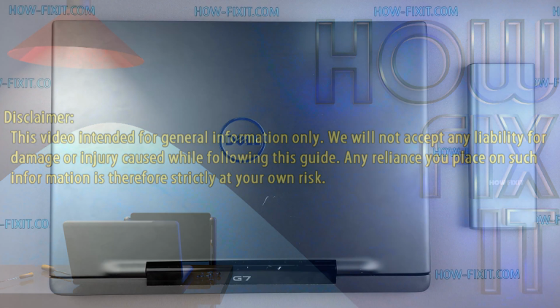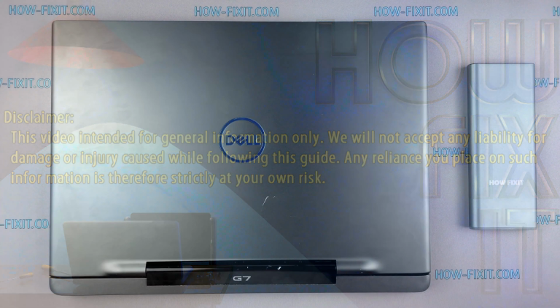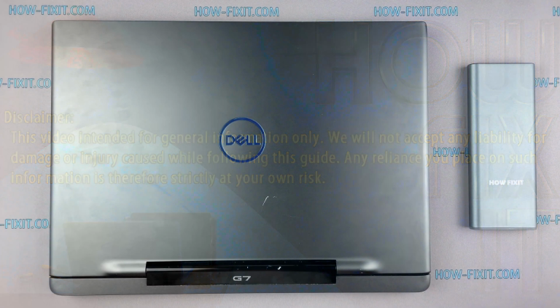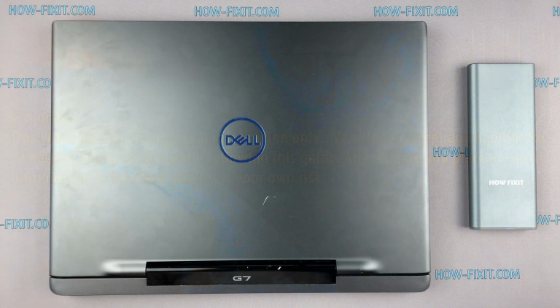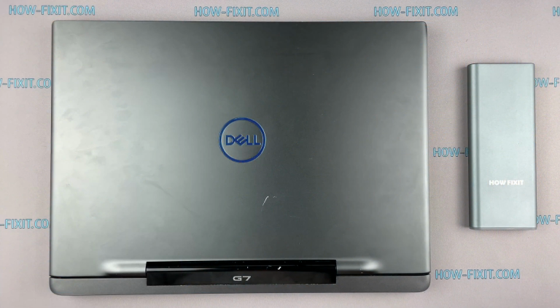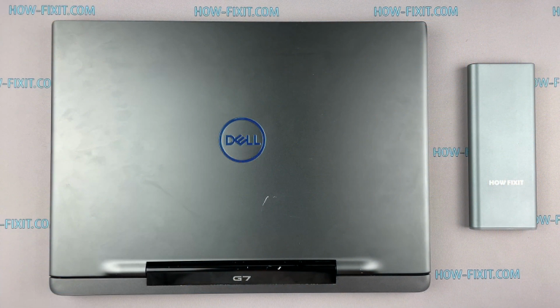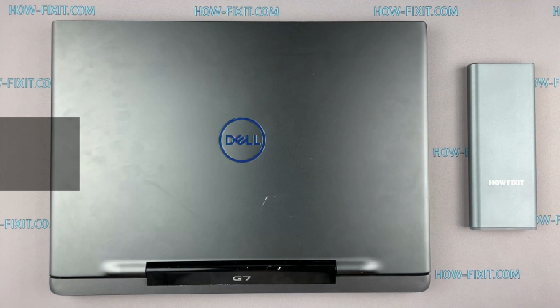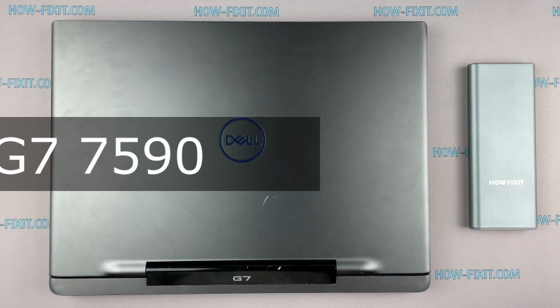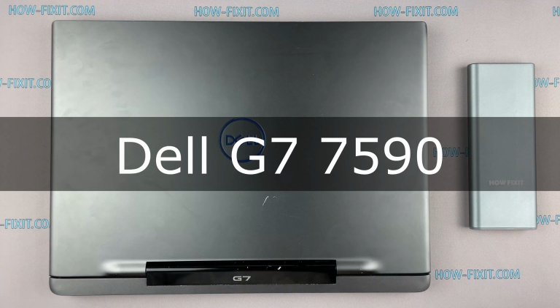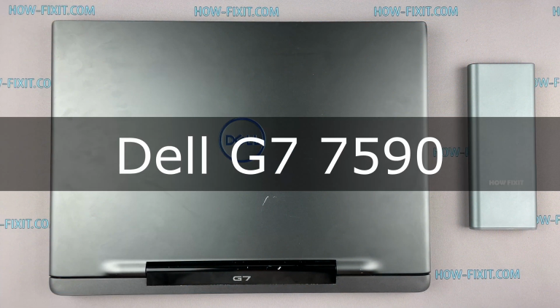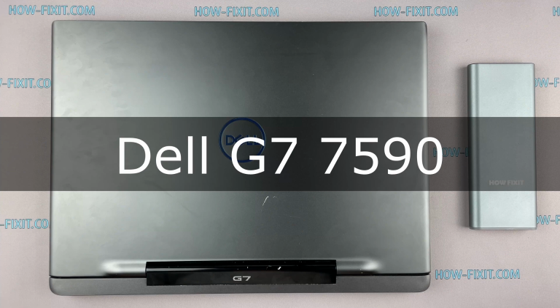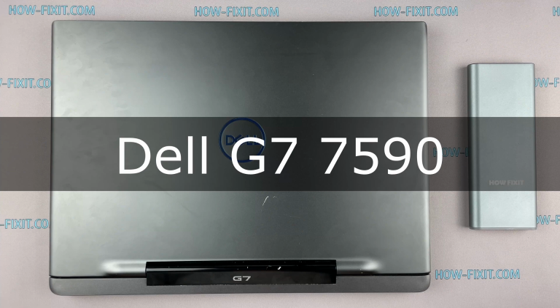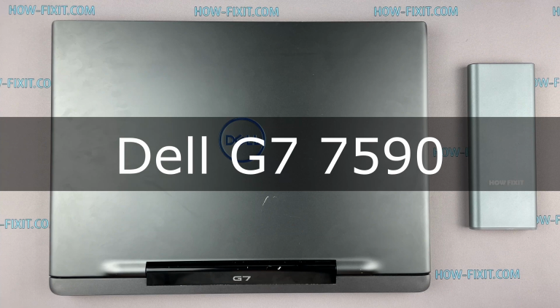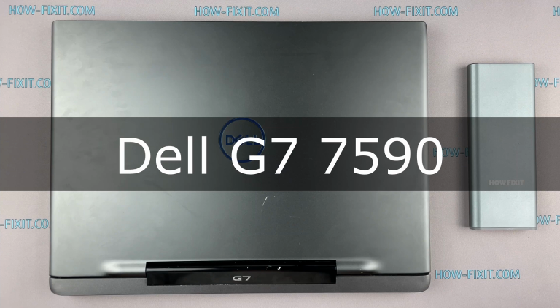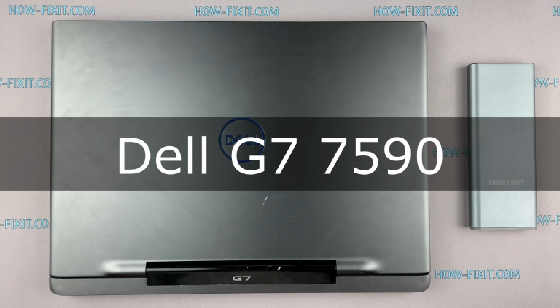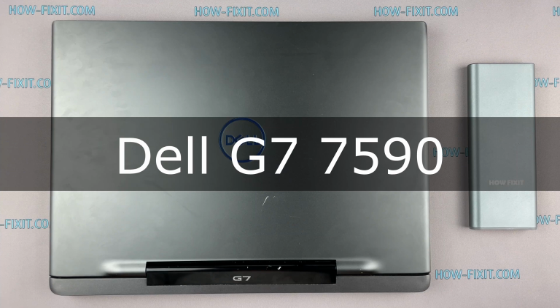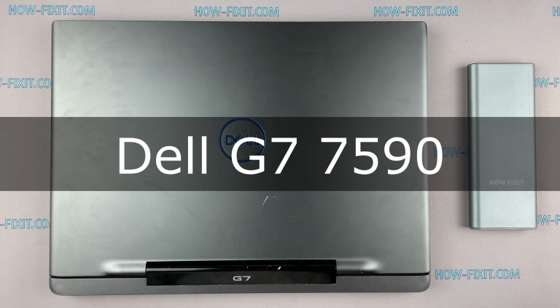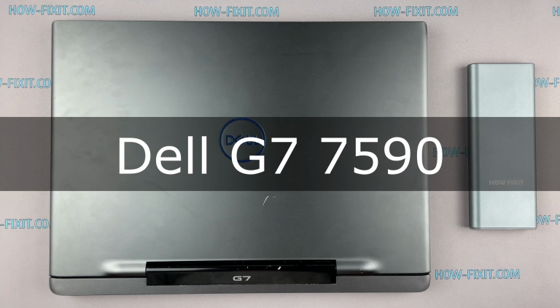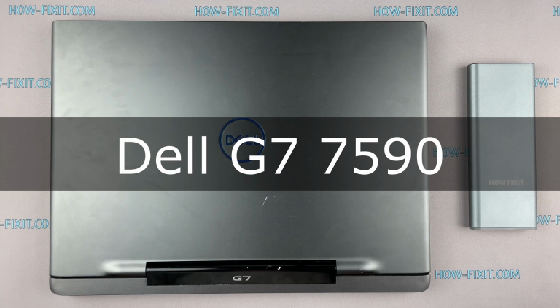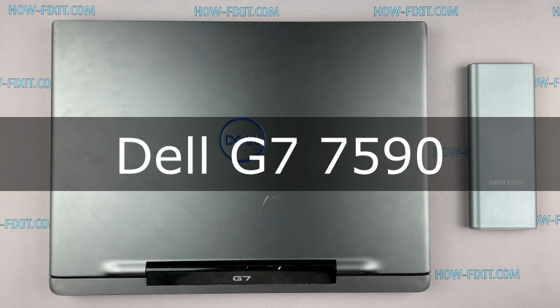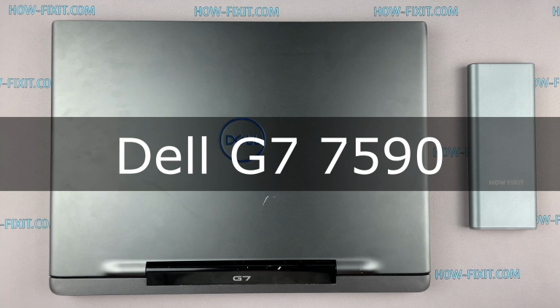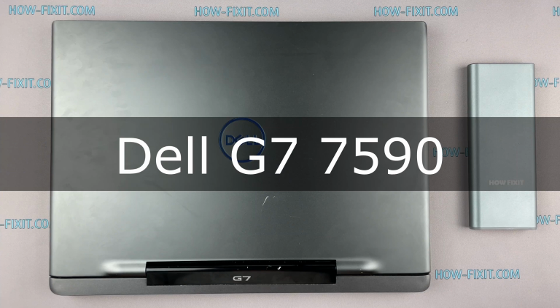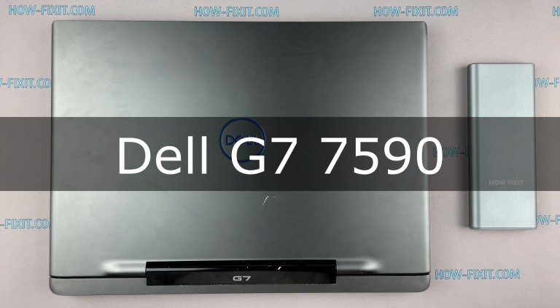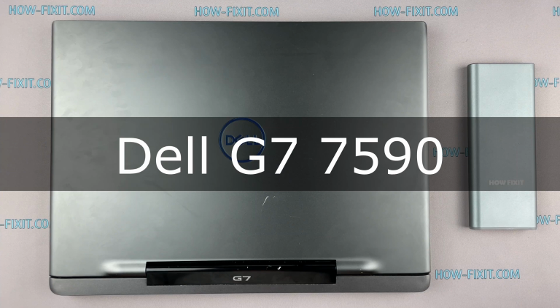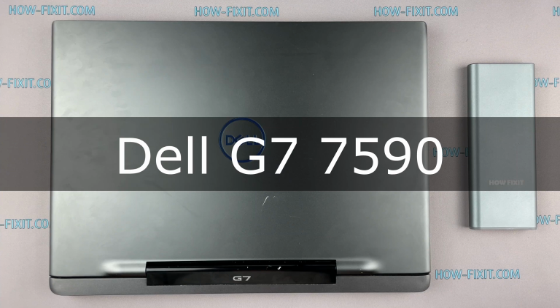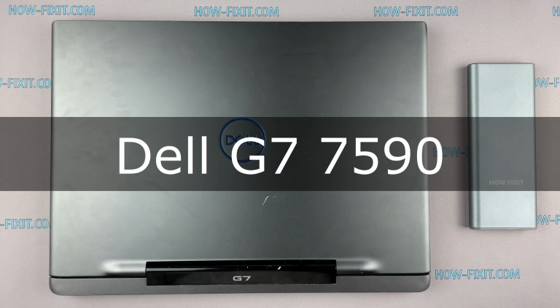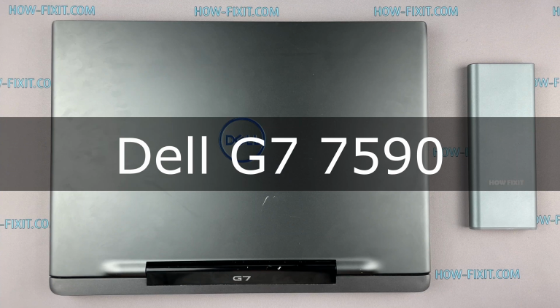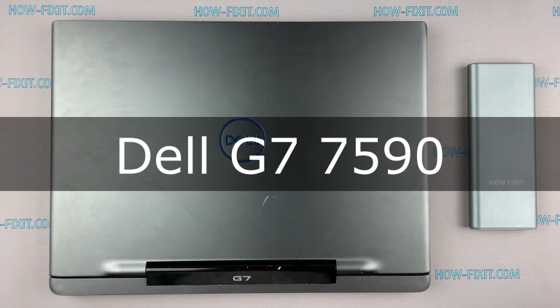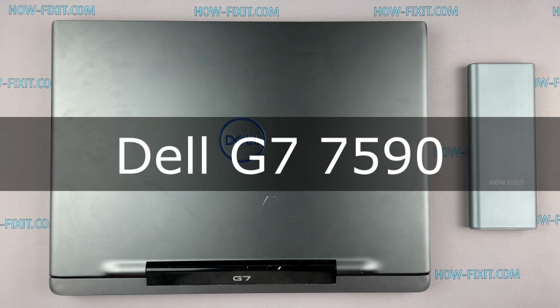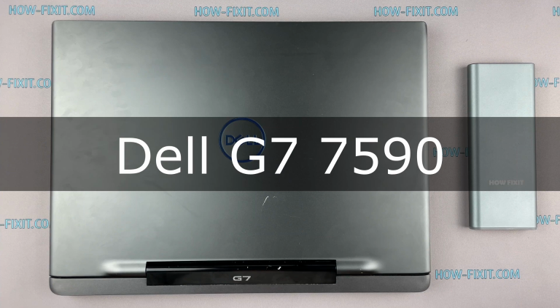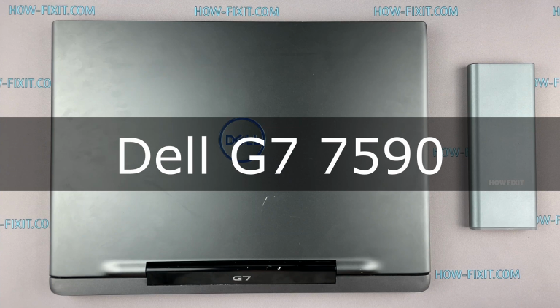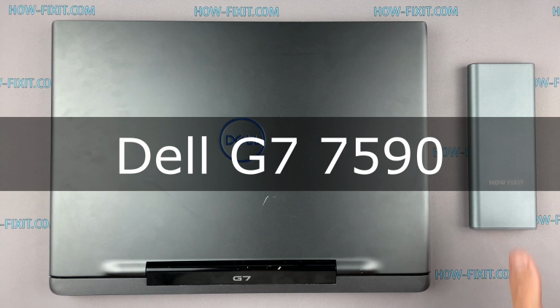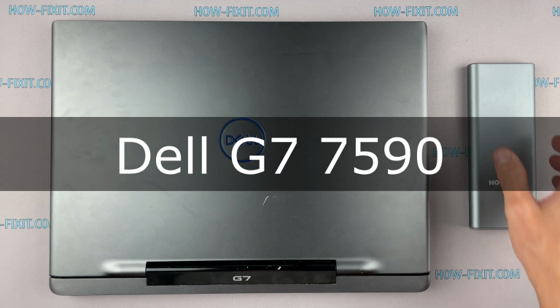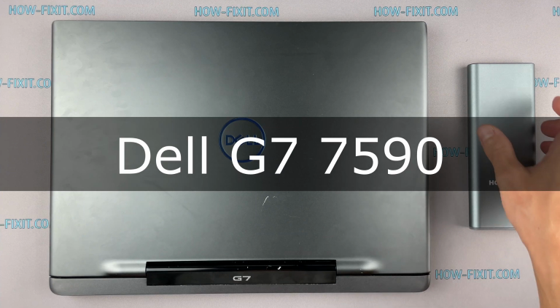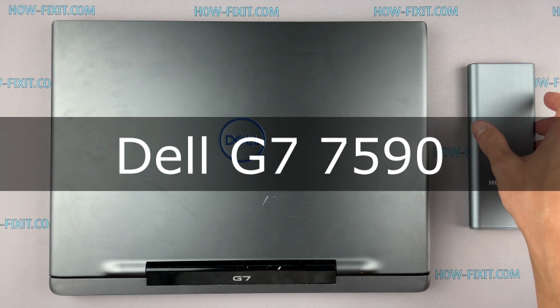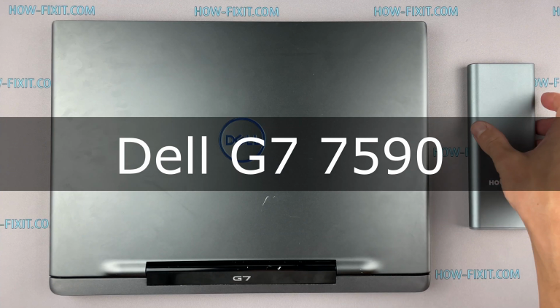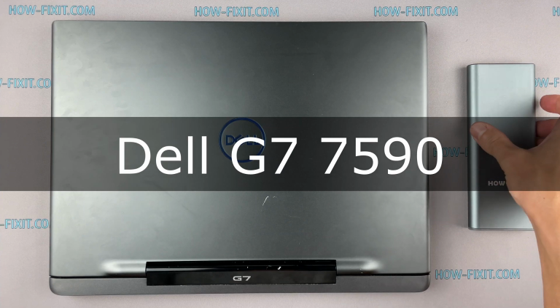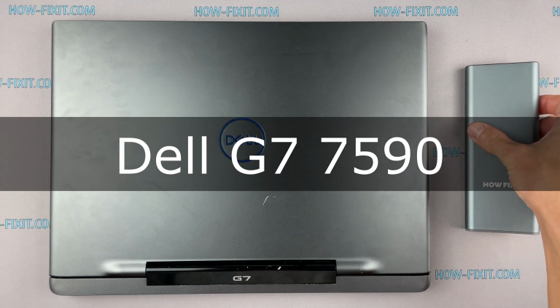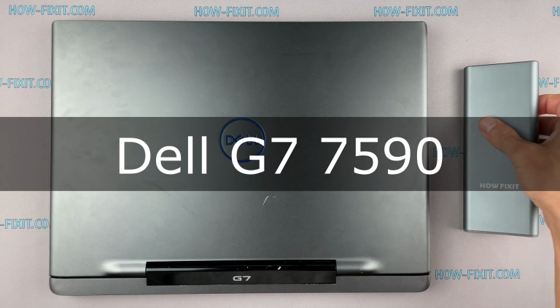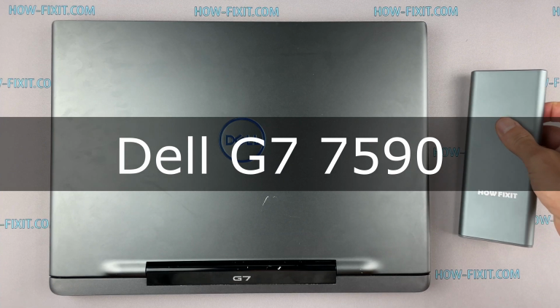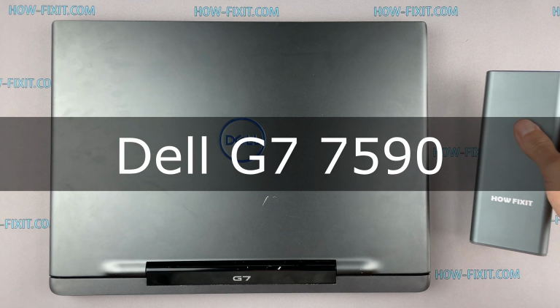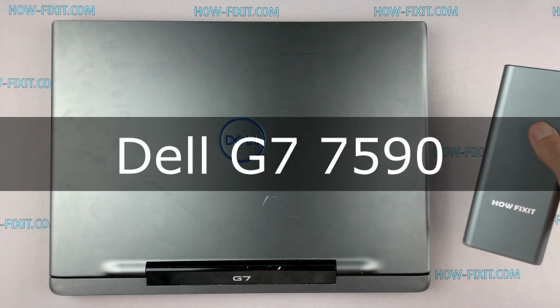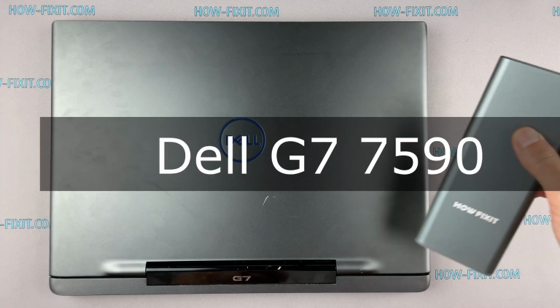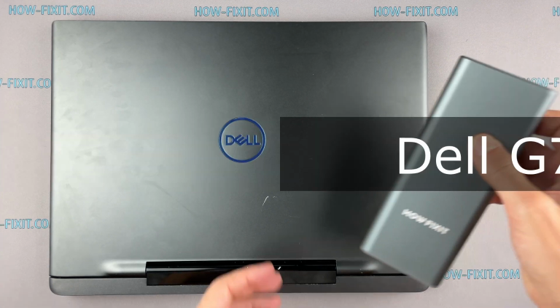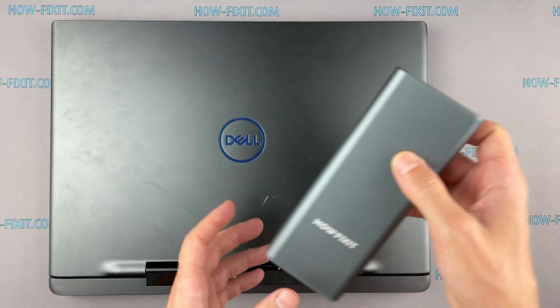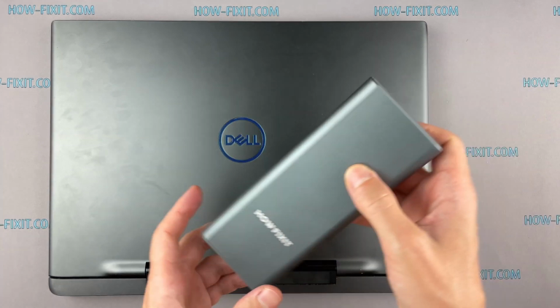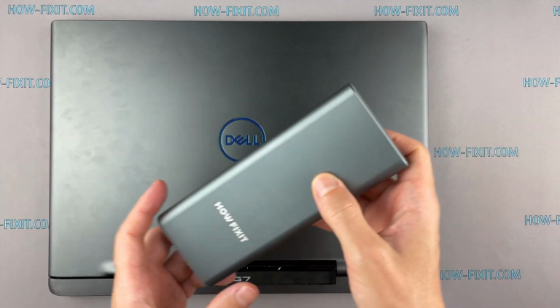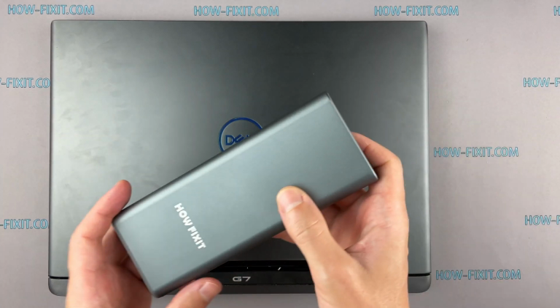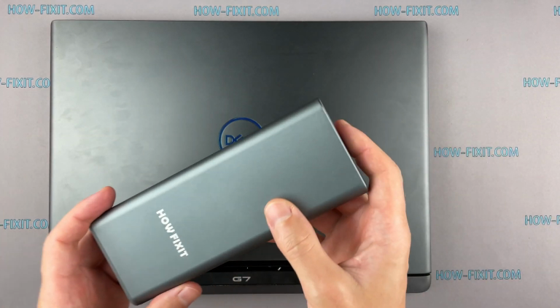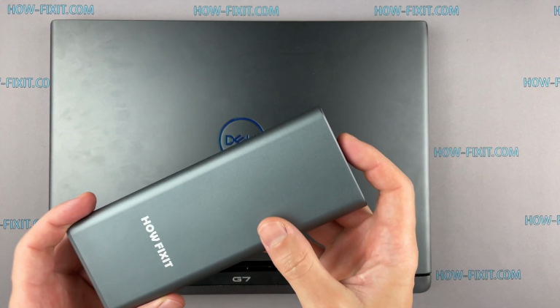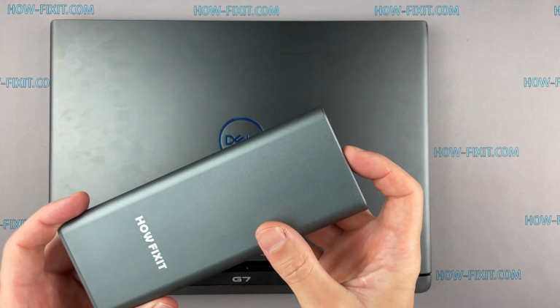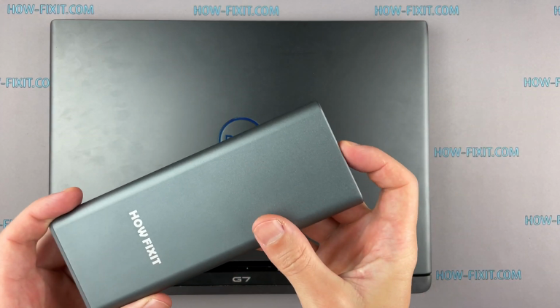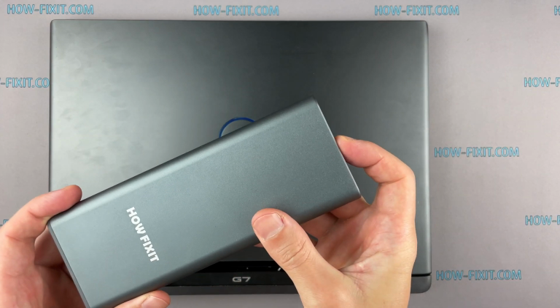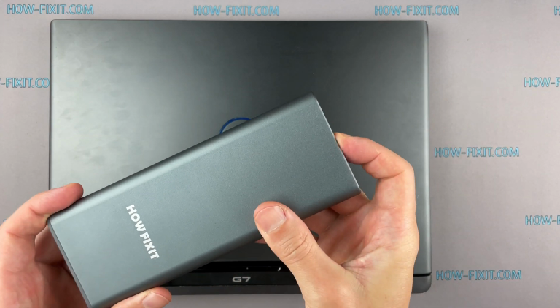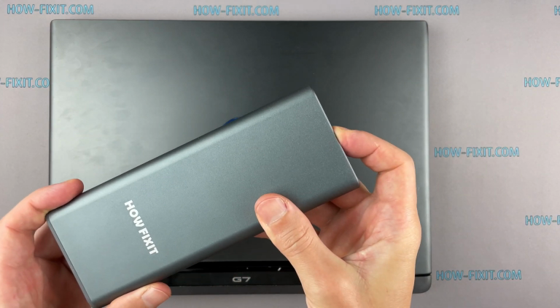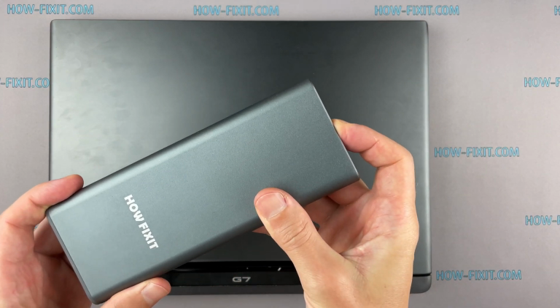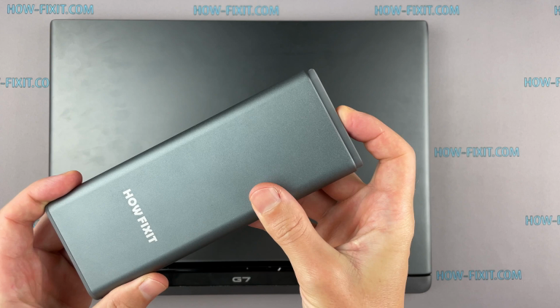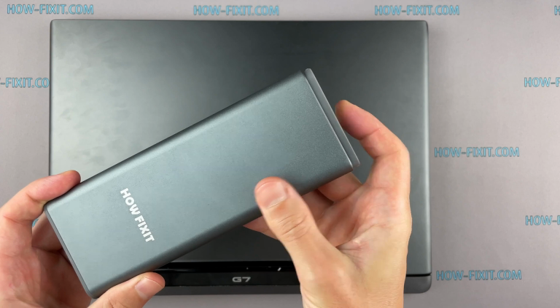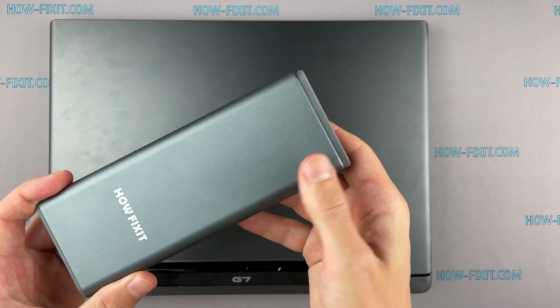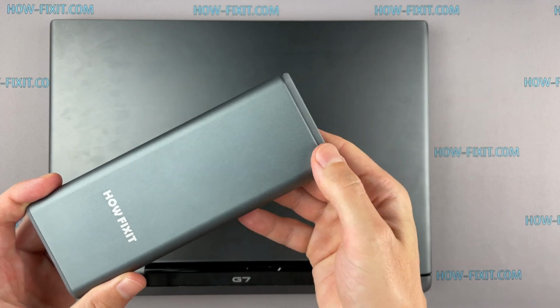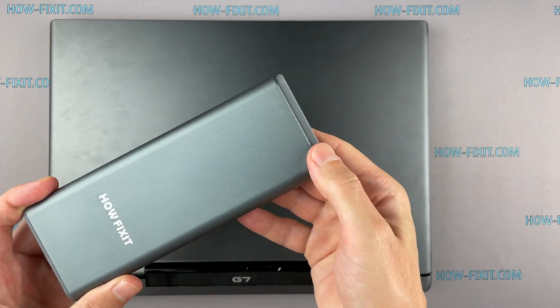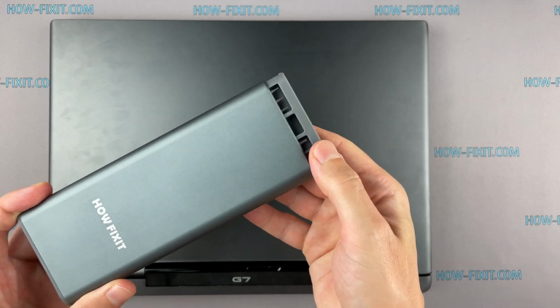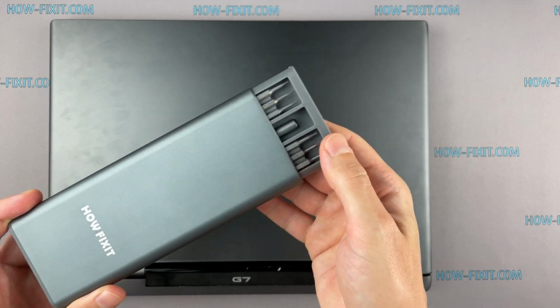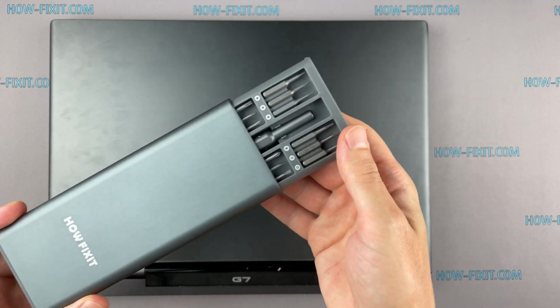Hello everyone, welcome to HowFixit. In this video I am going to show you how to upgrade or install RAM in a laptop.